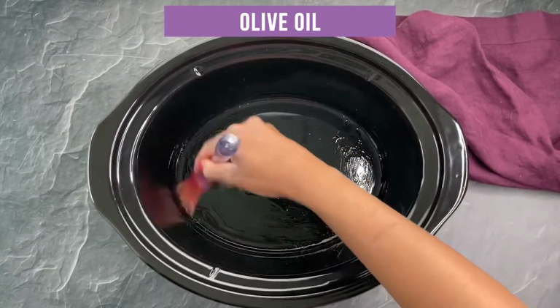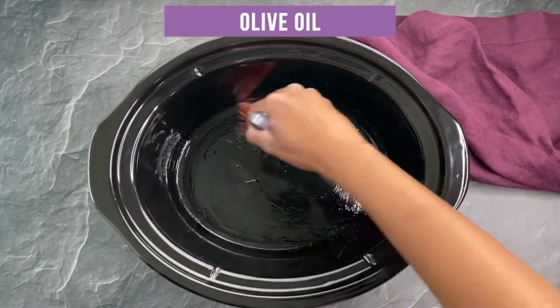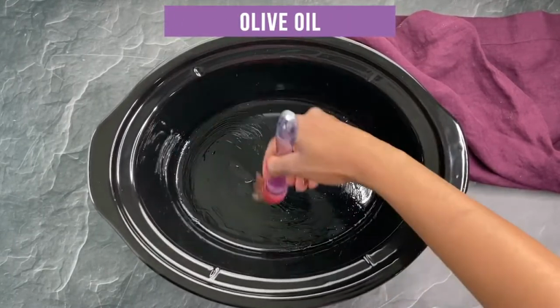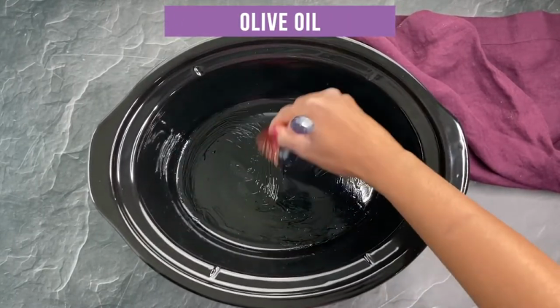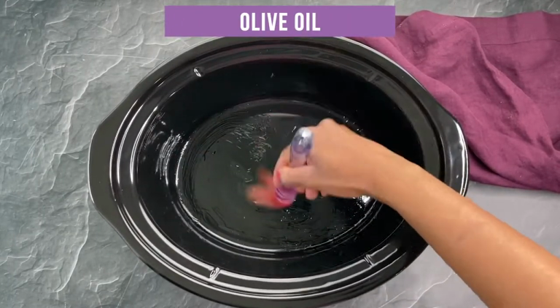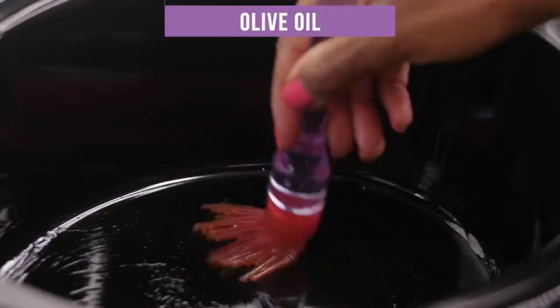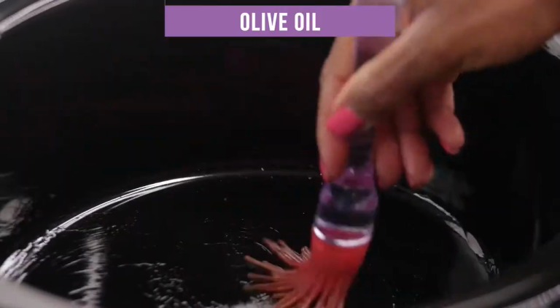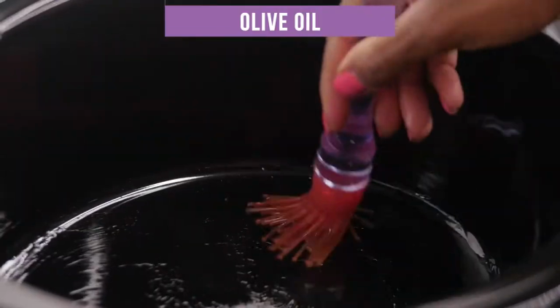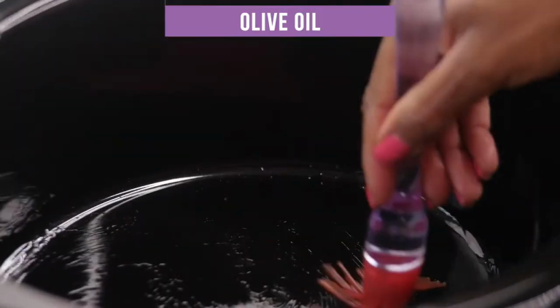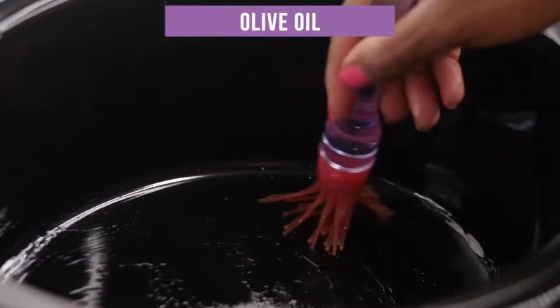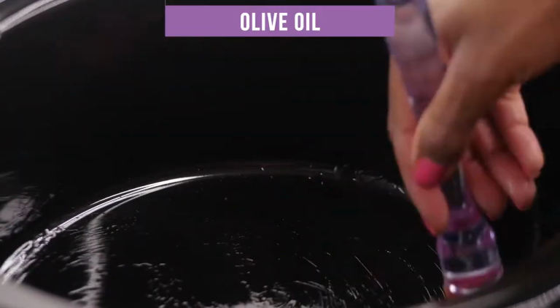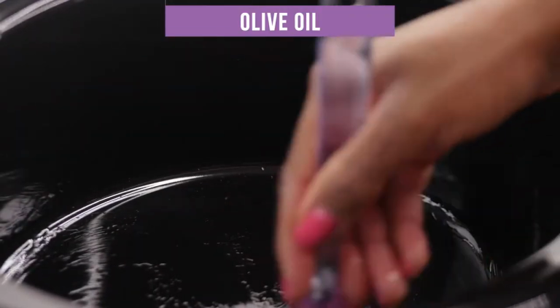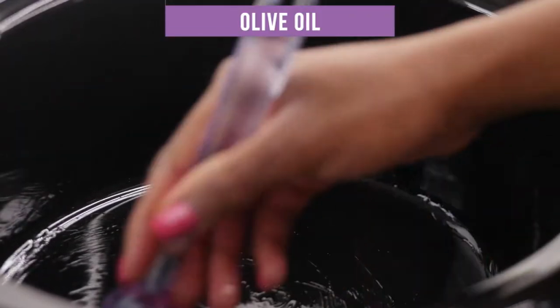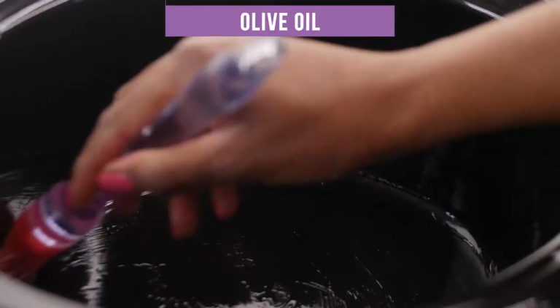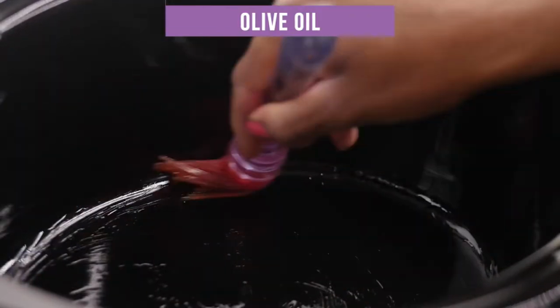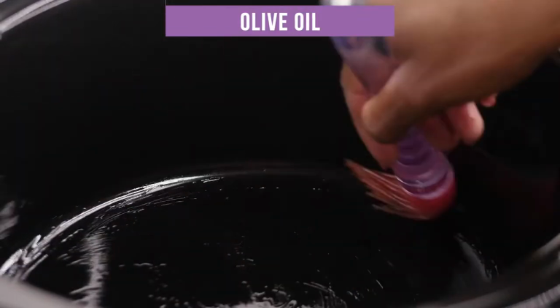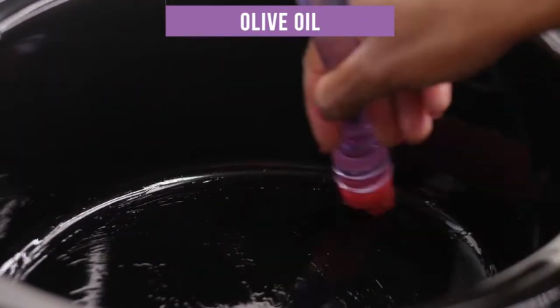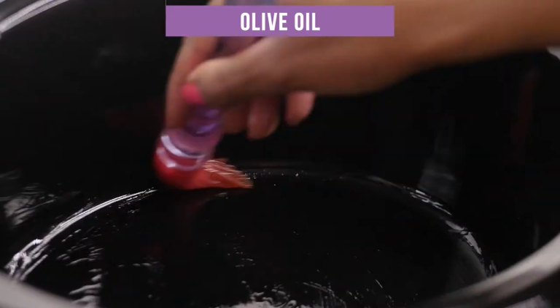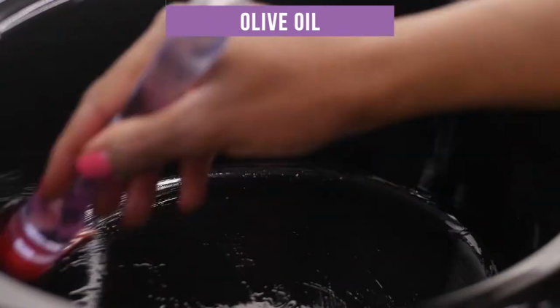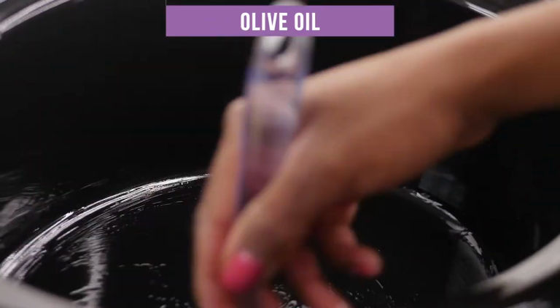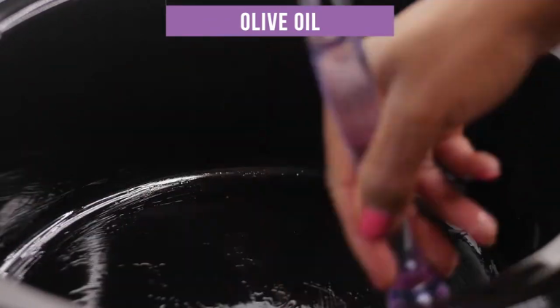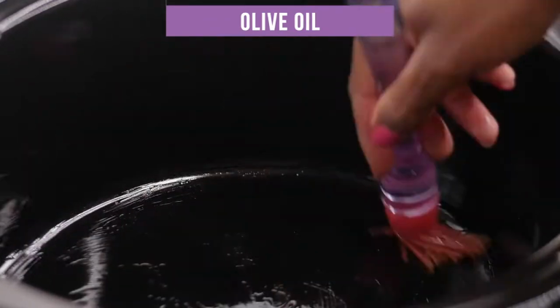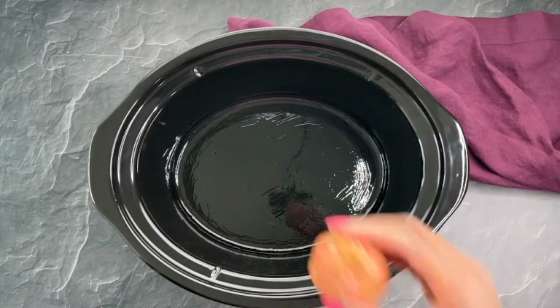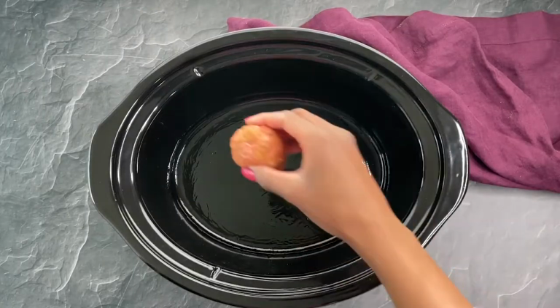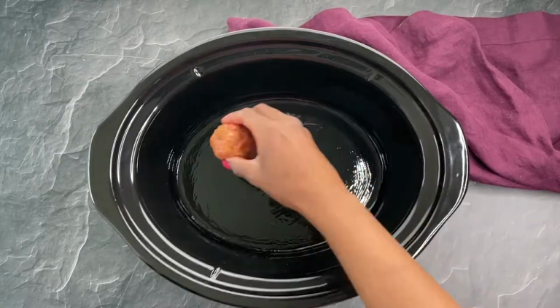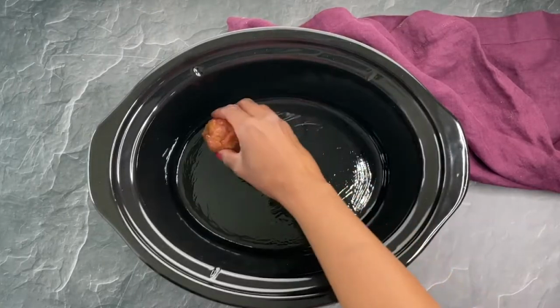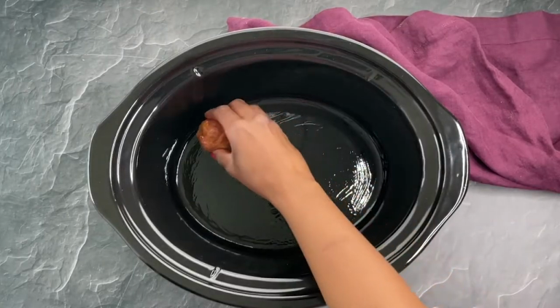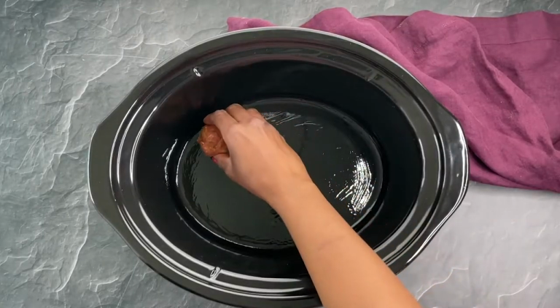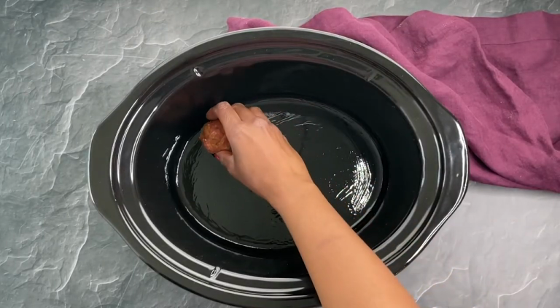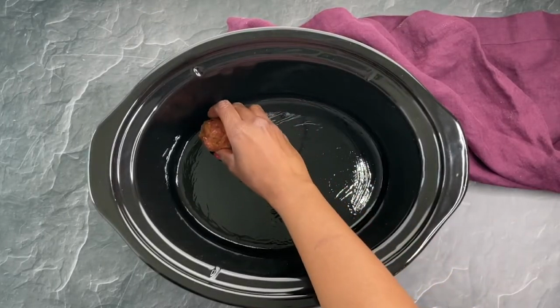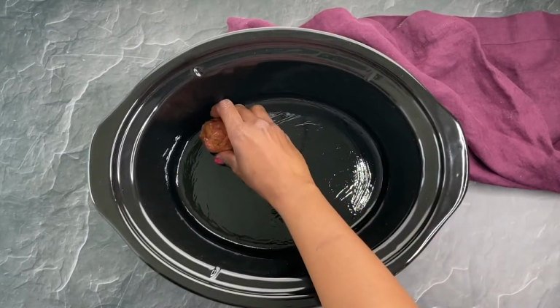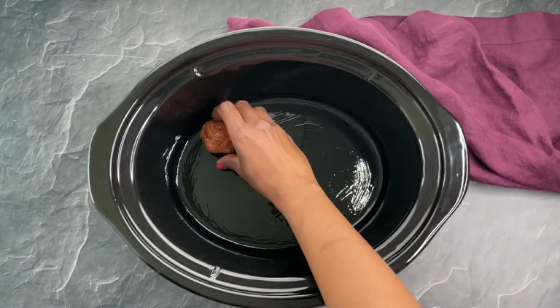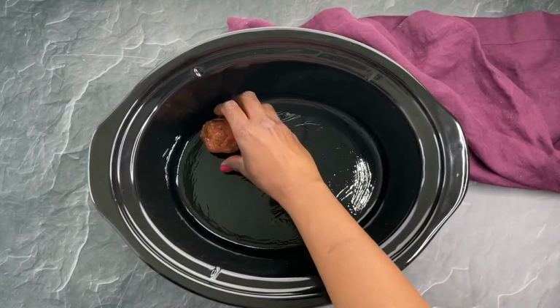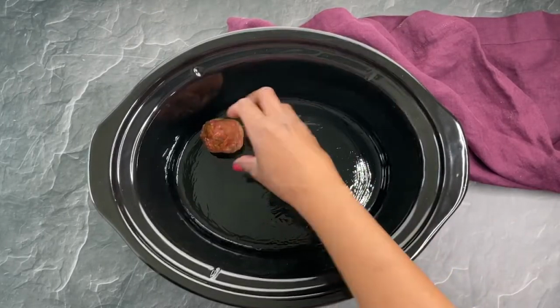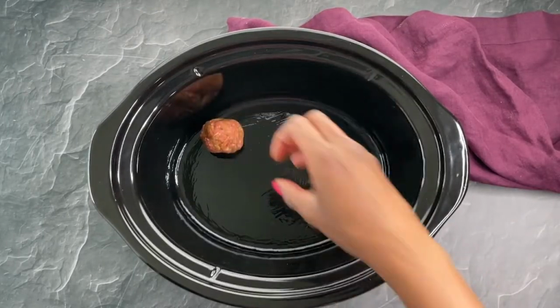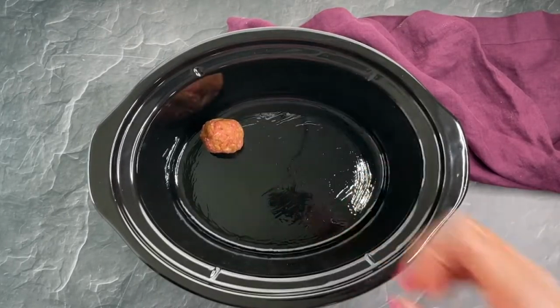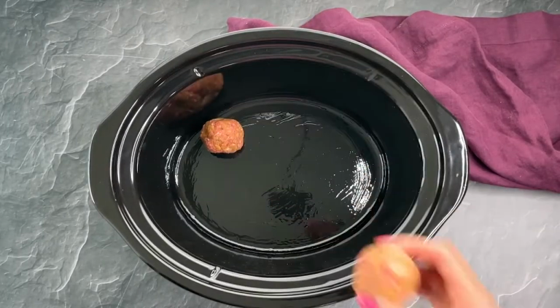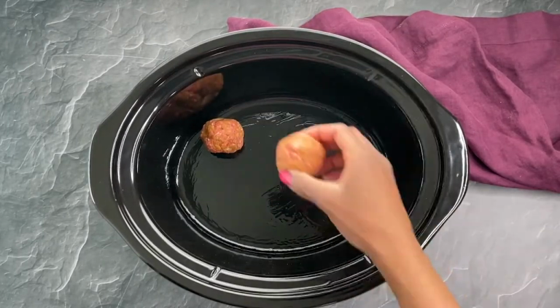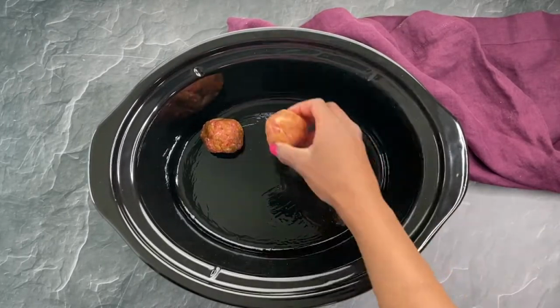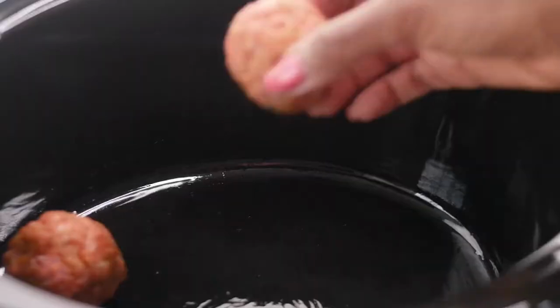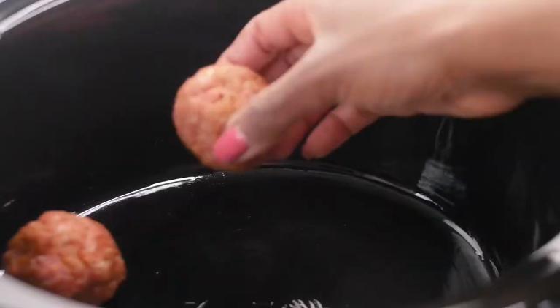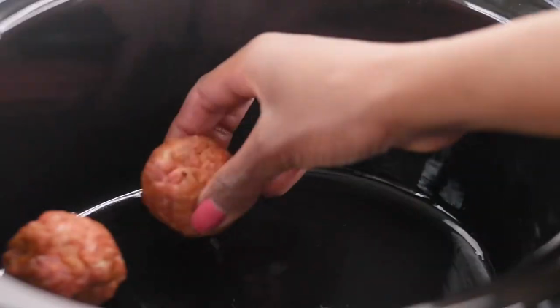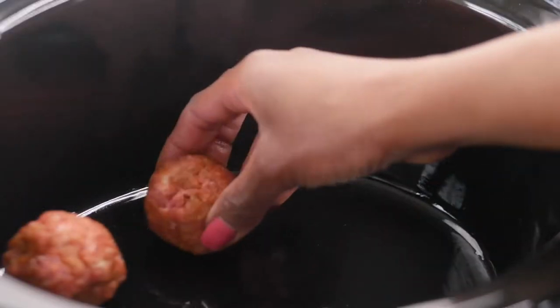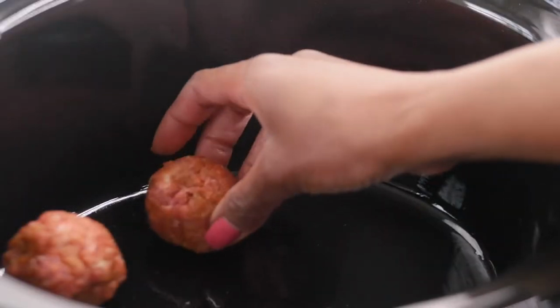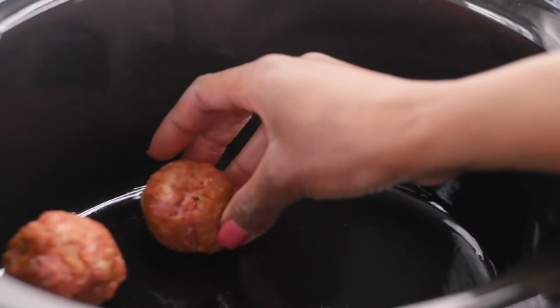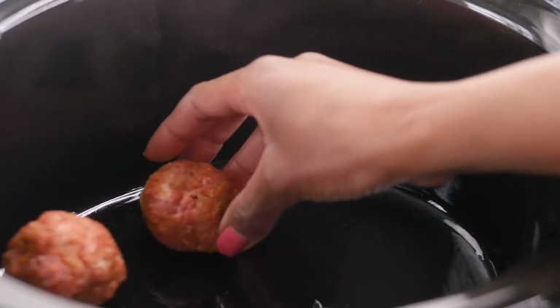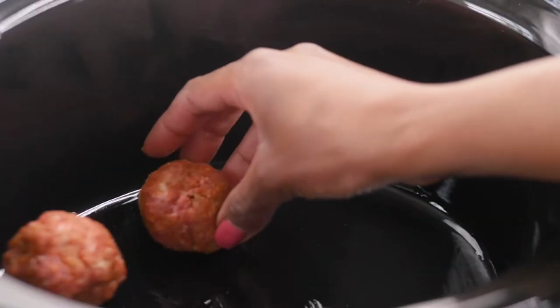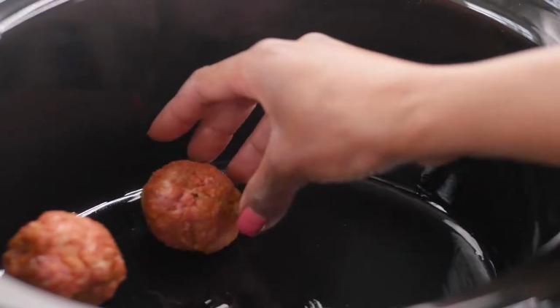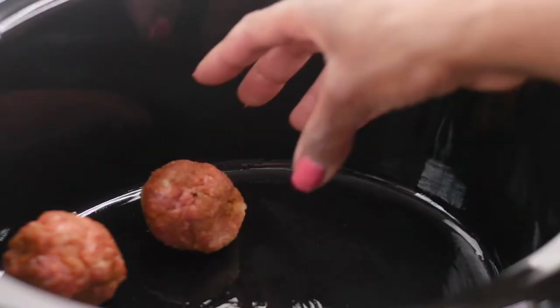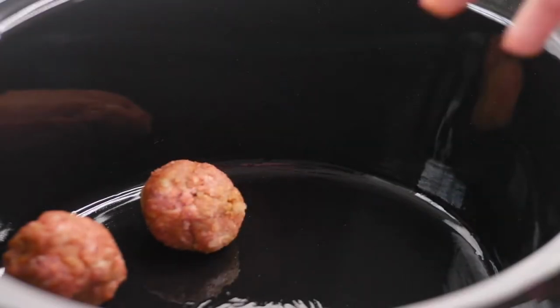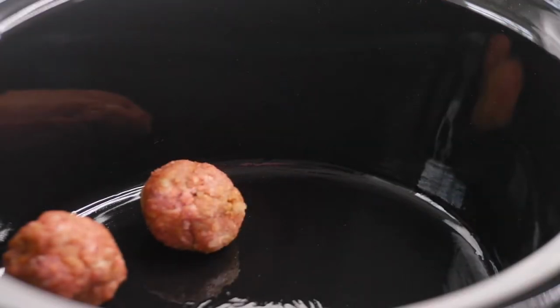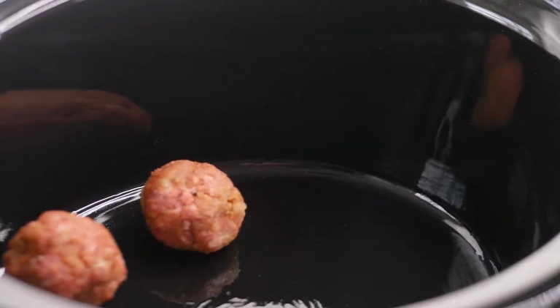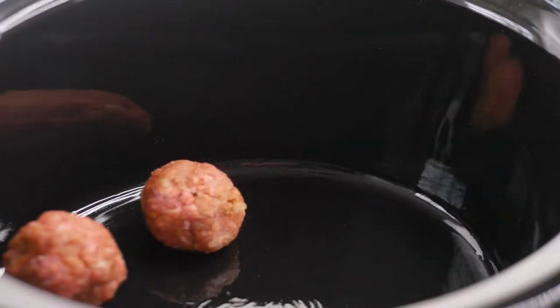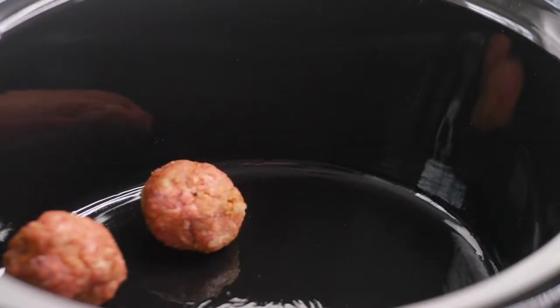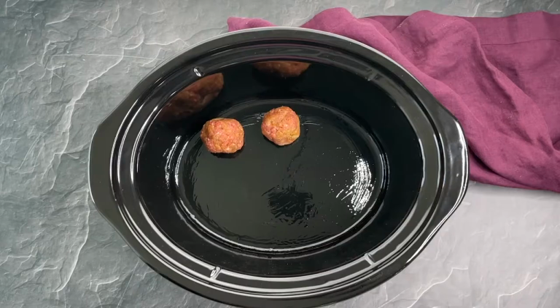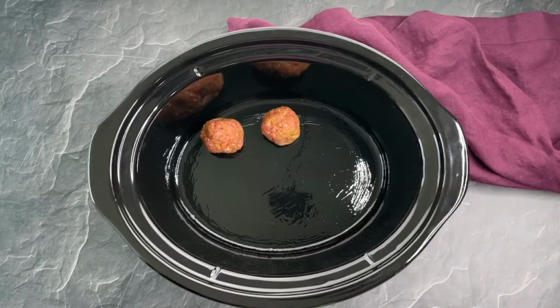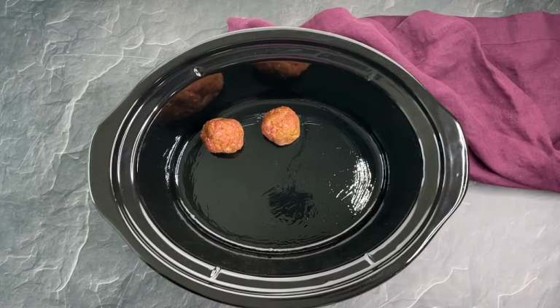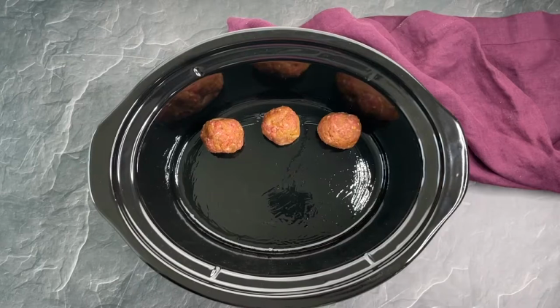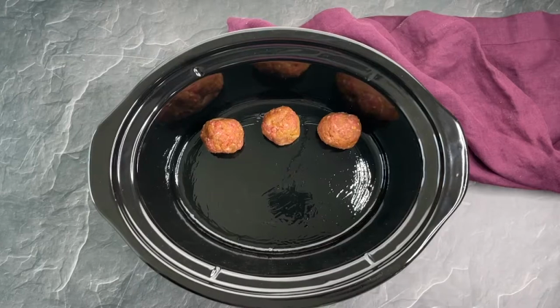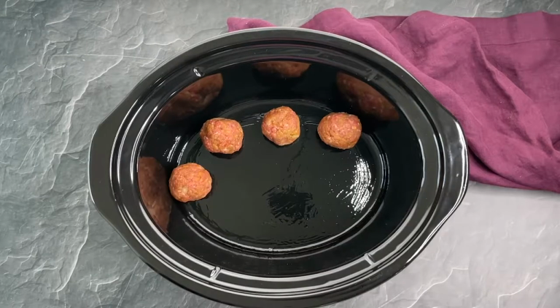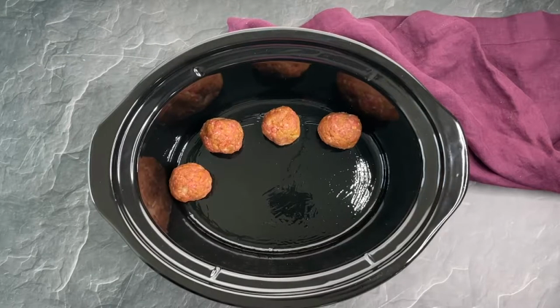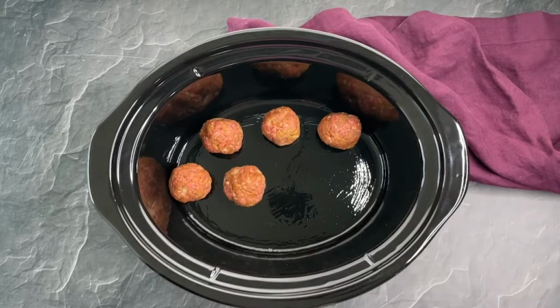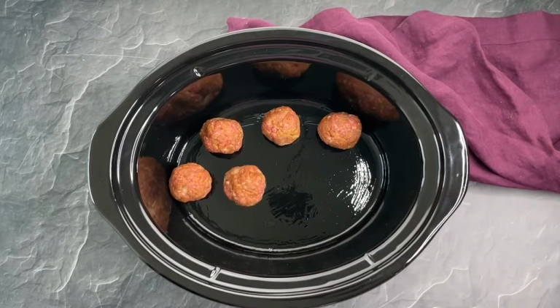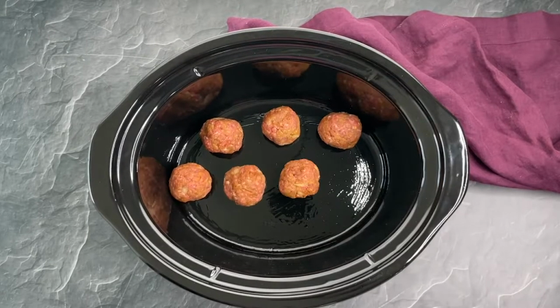Then I'm adding the meatballs to the bottom of the slow cooker and I like to cook these on high for two hours.